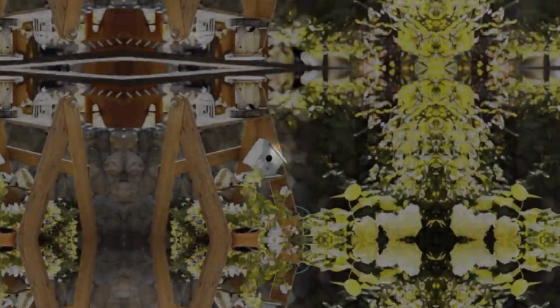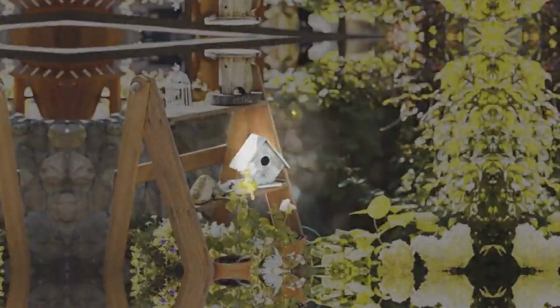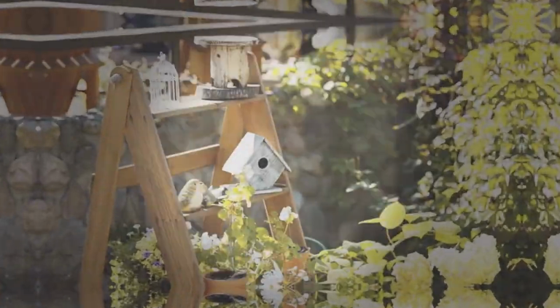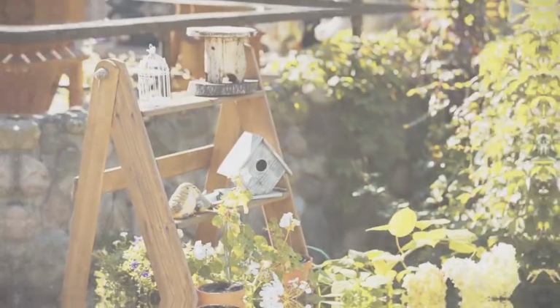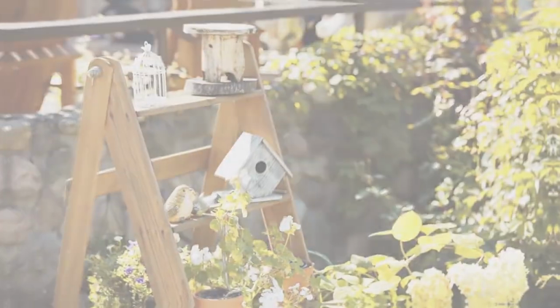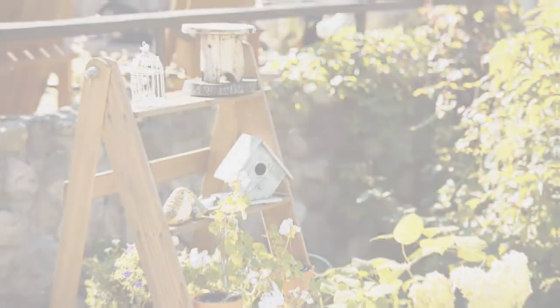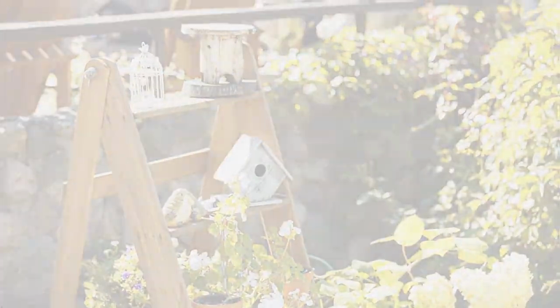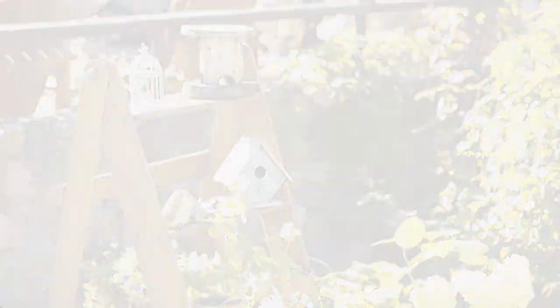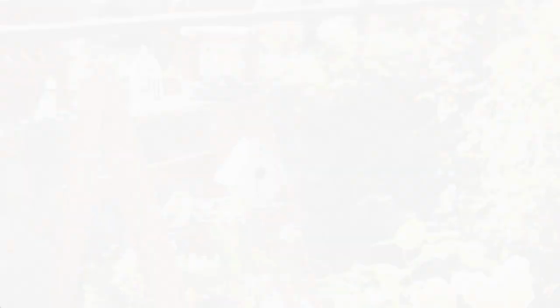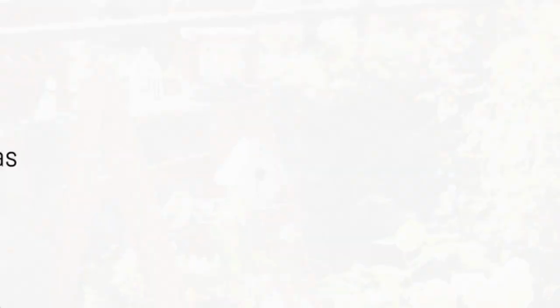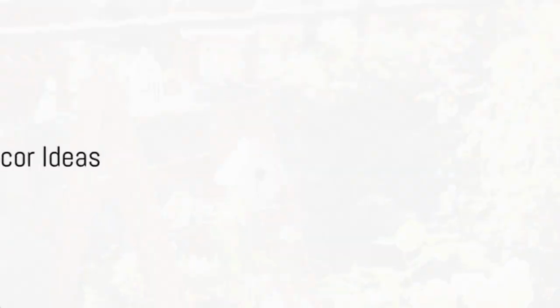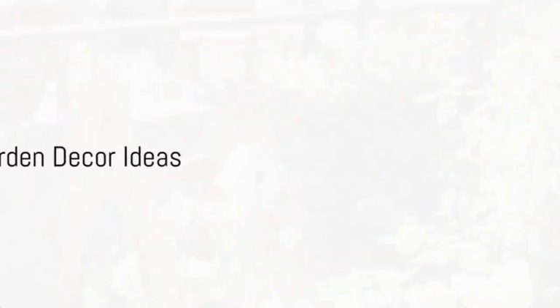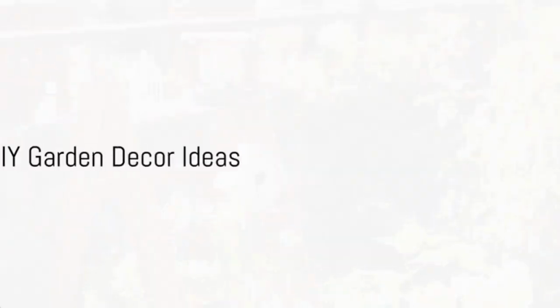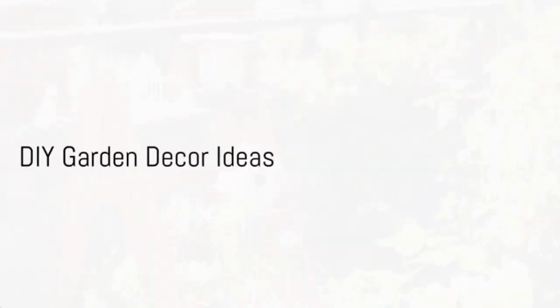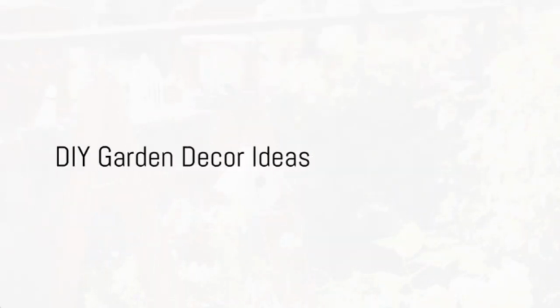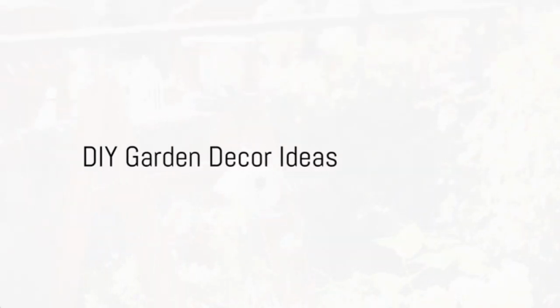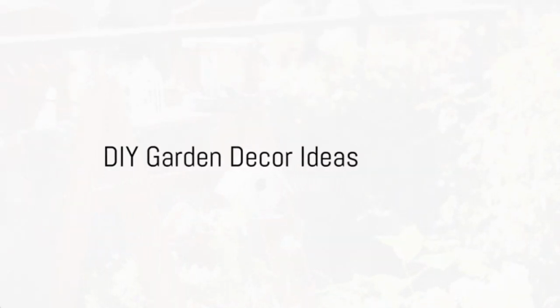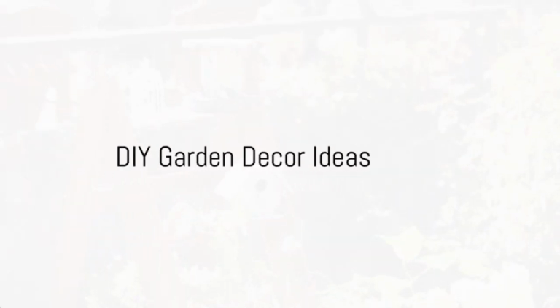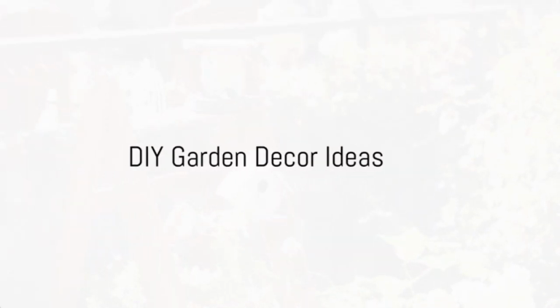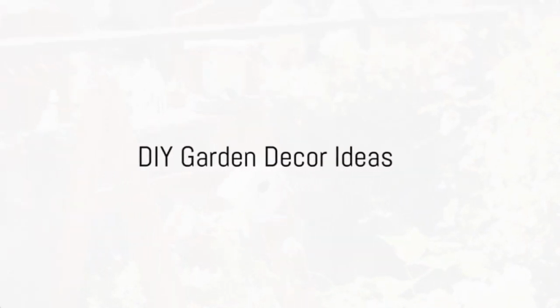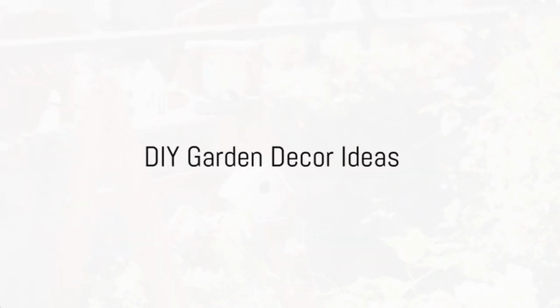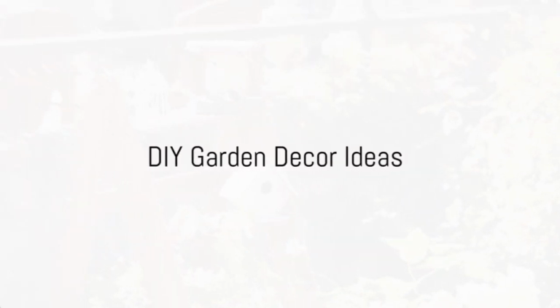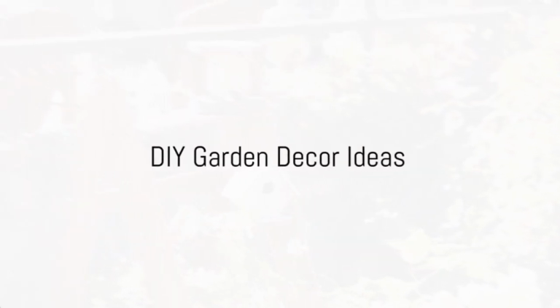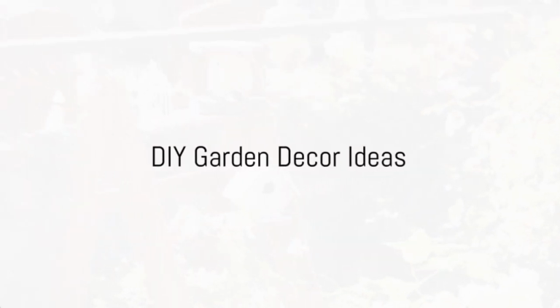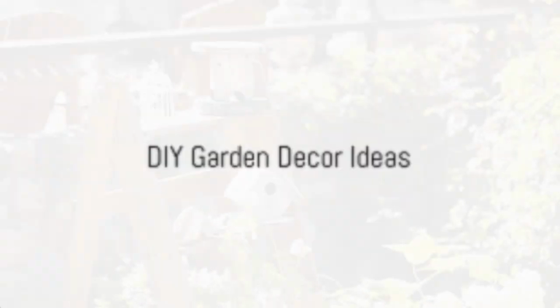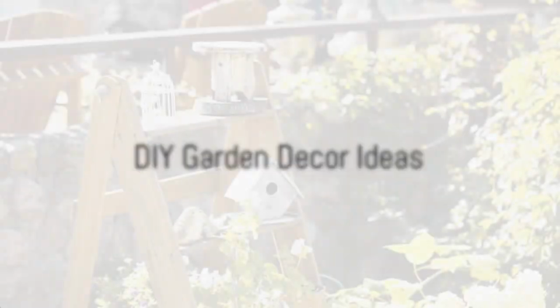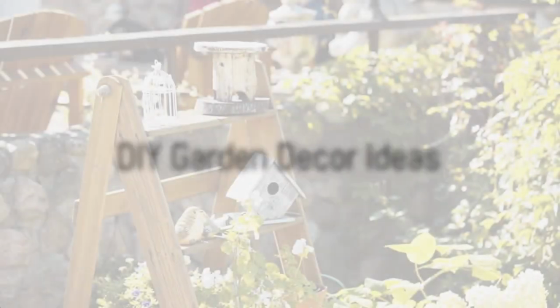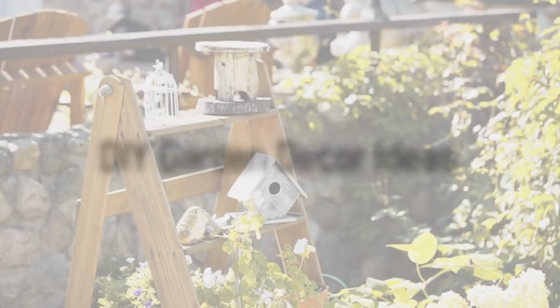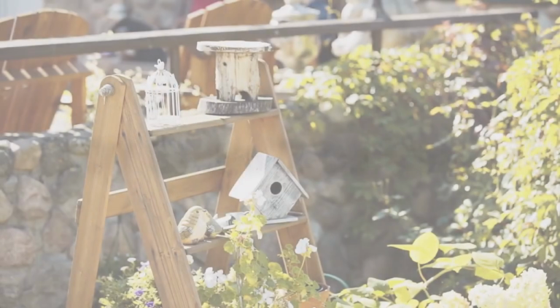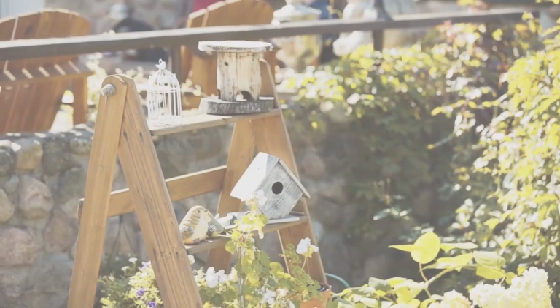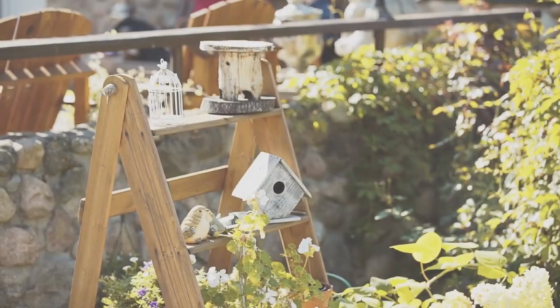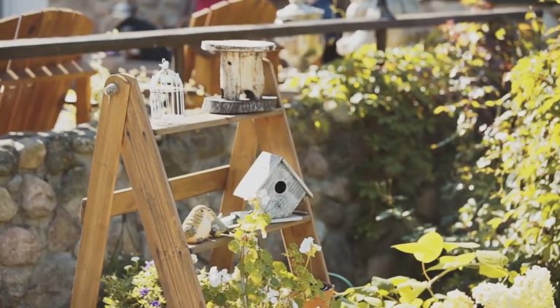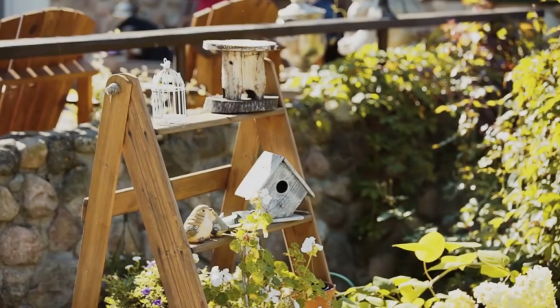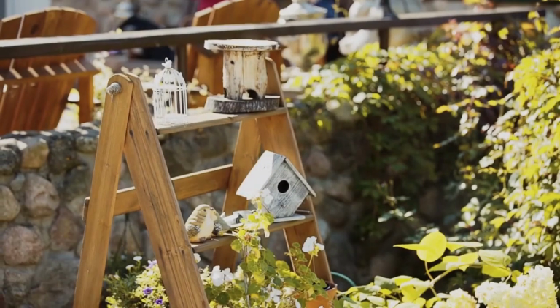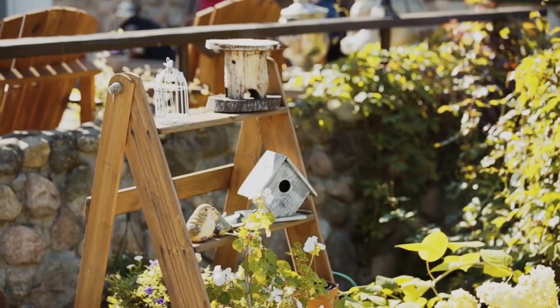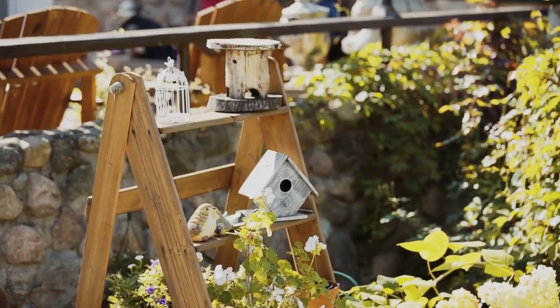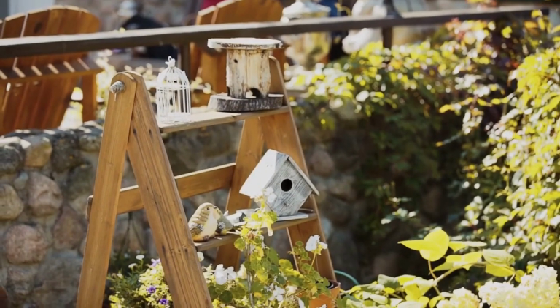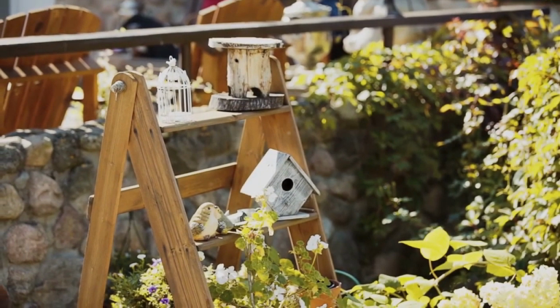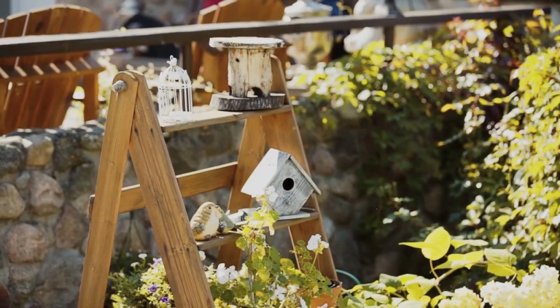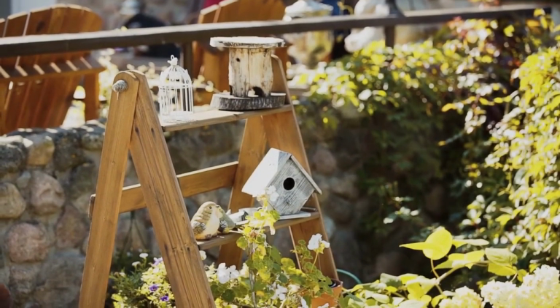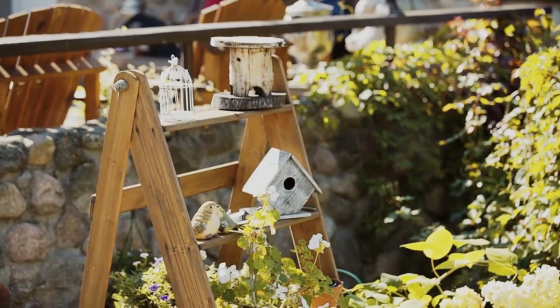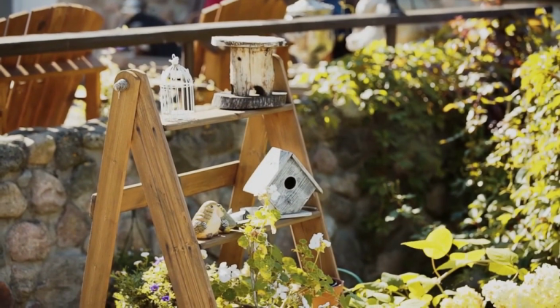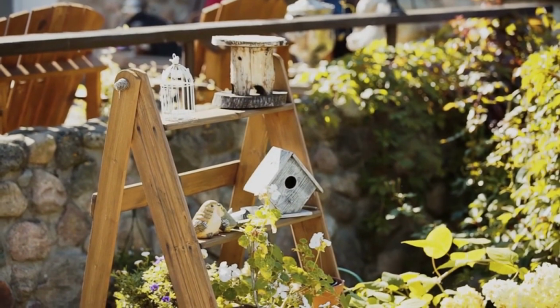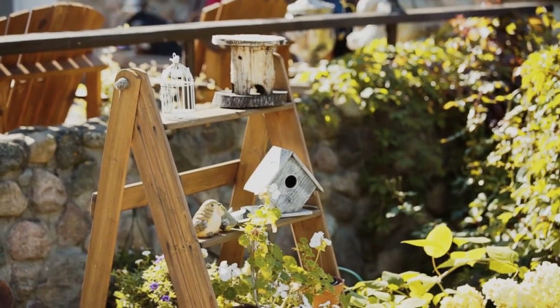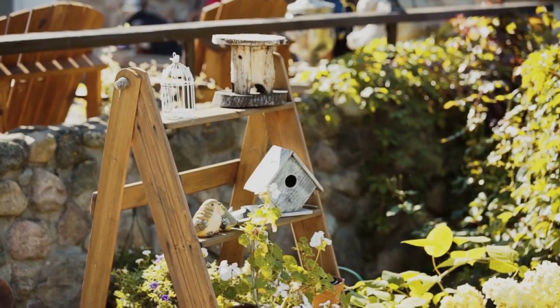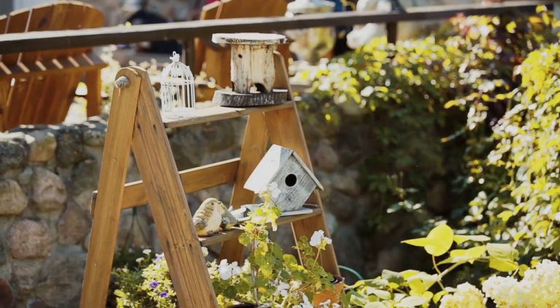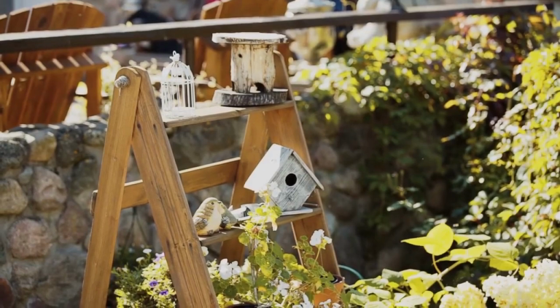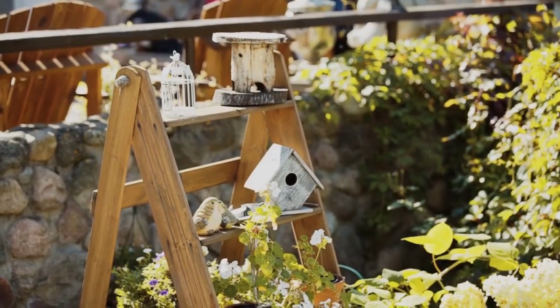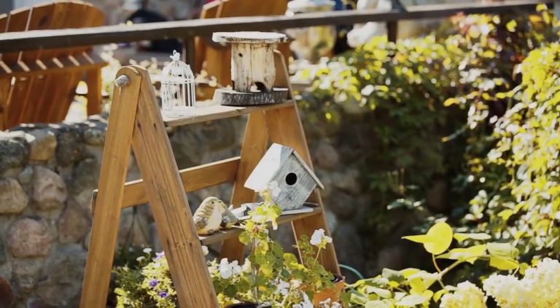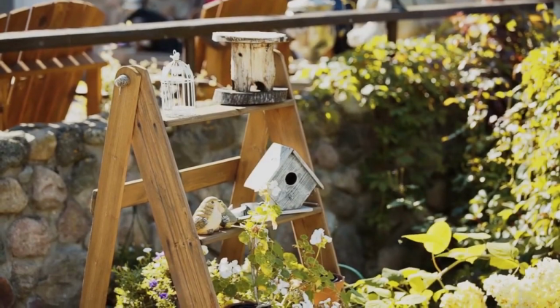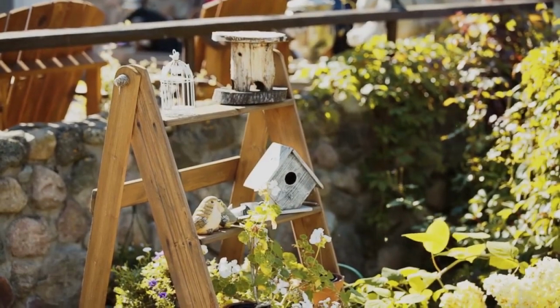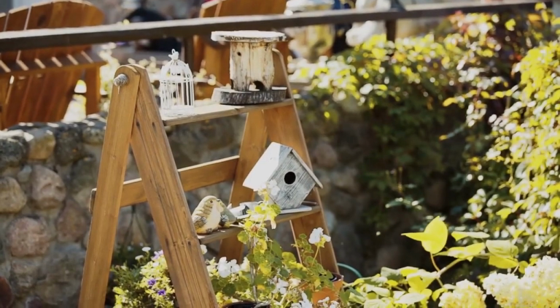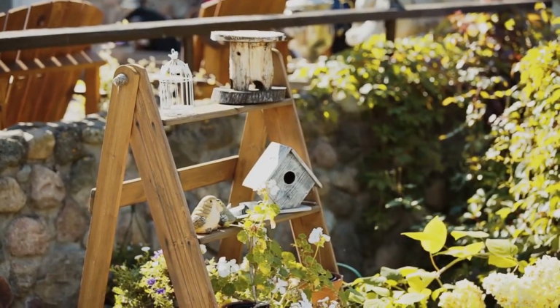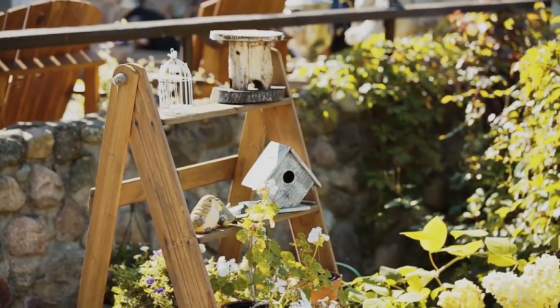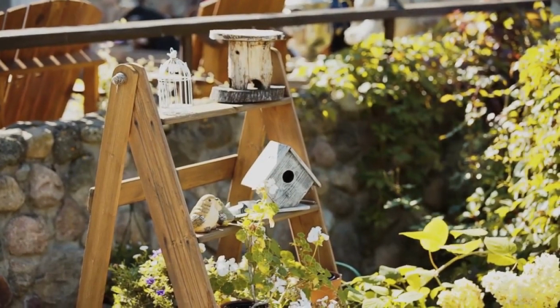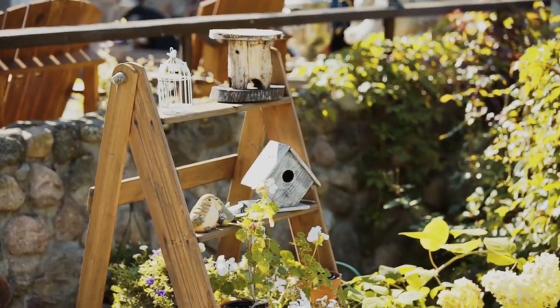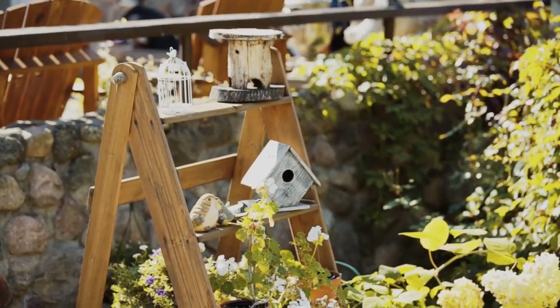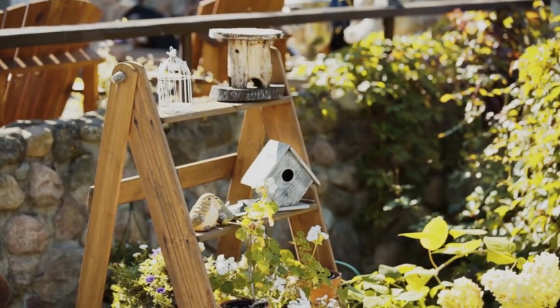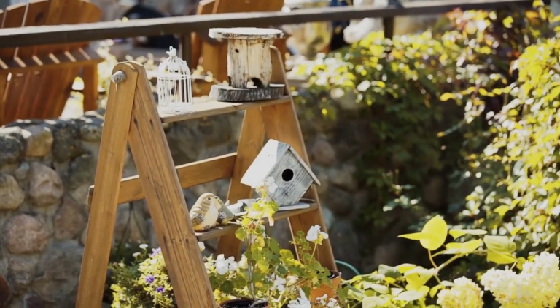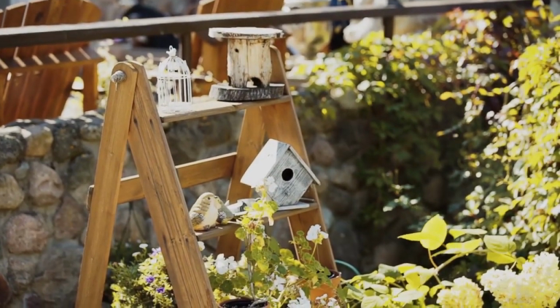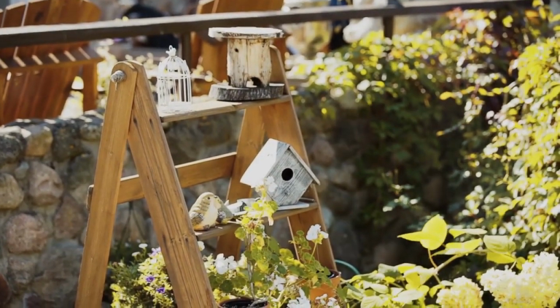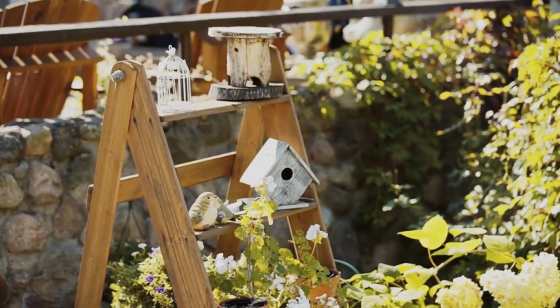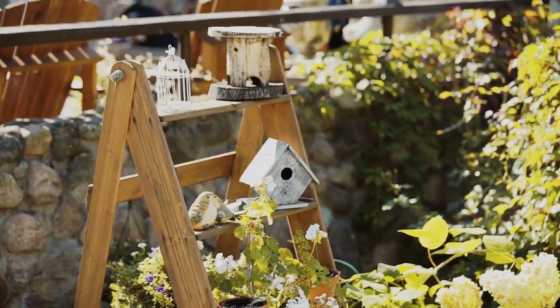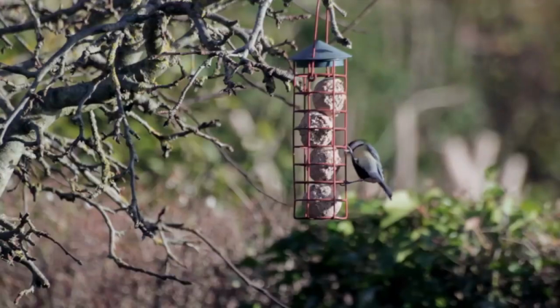Adding your personal touch to your garden isn't as complicated as it might seem. Let's explore some easy and fun DIY garden decor ideas.